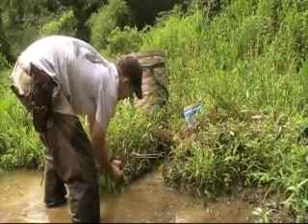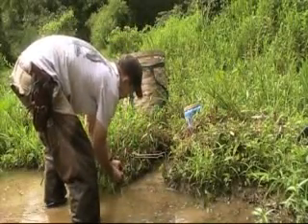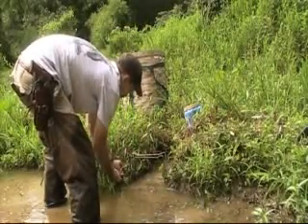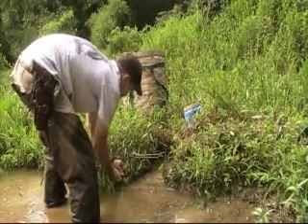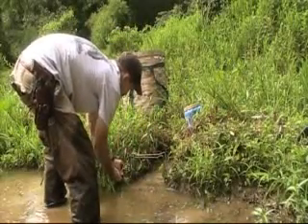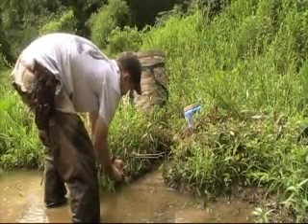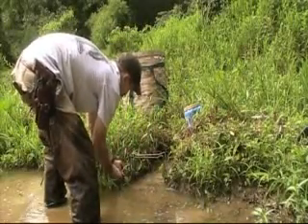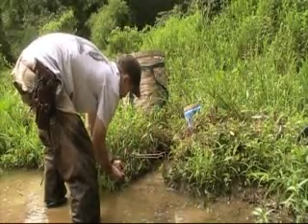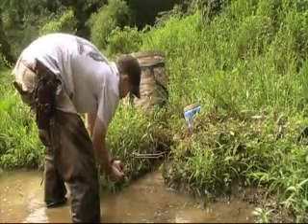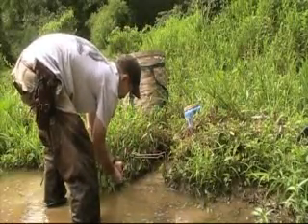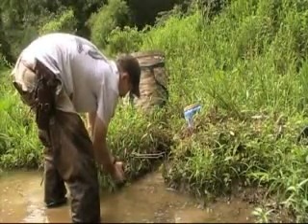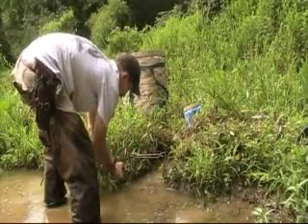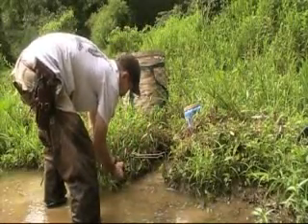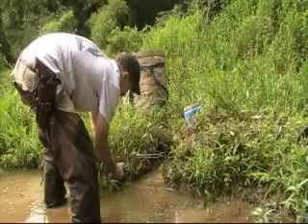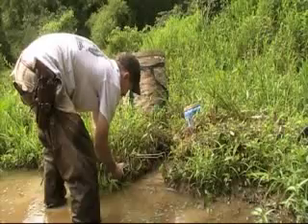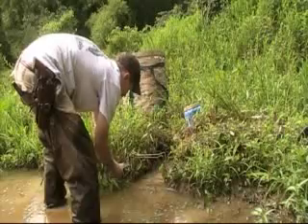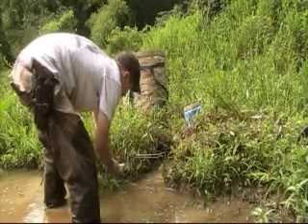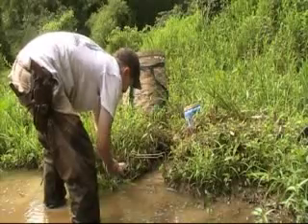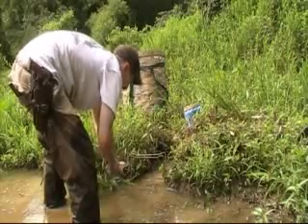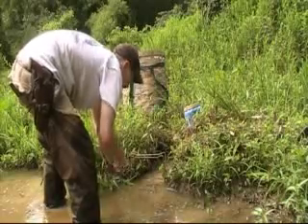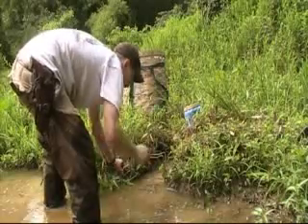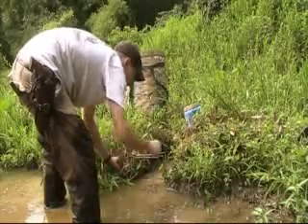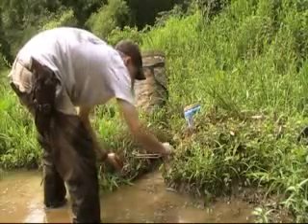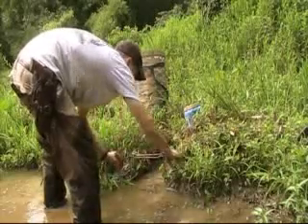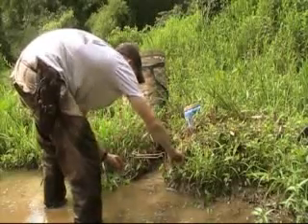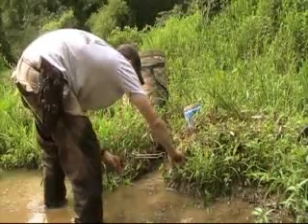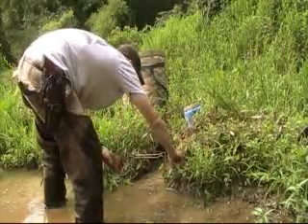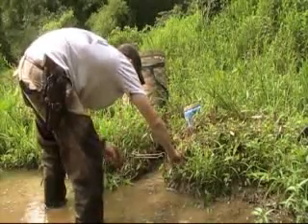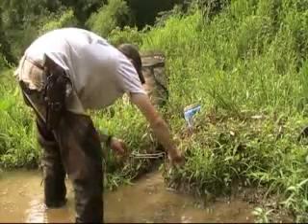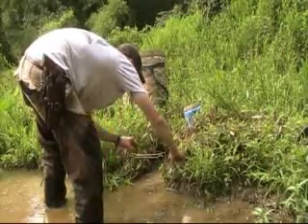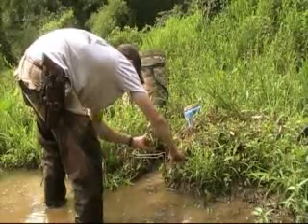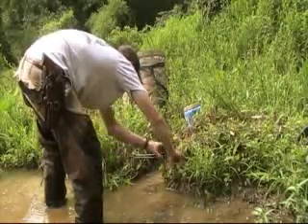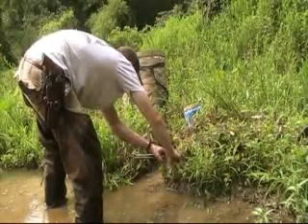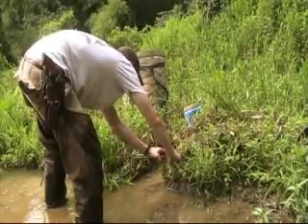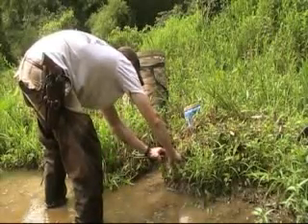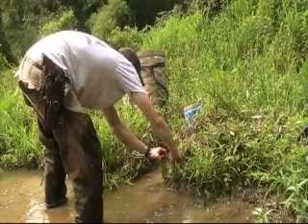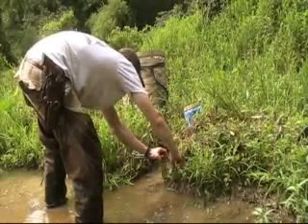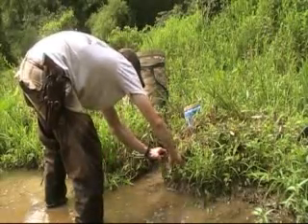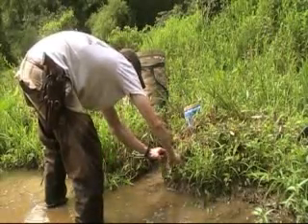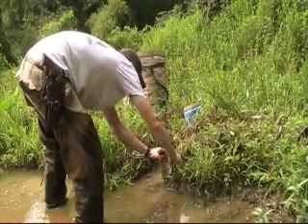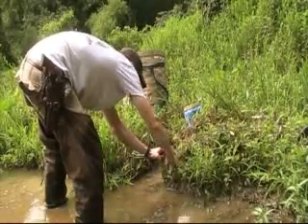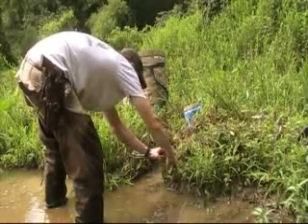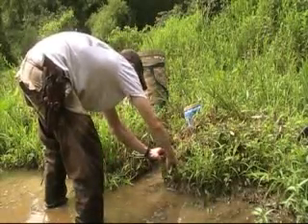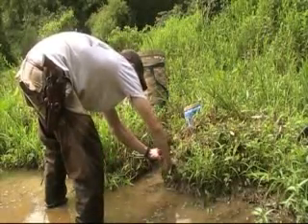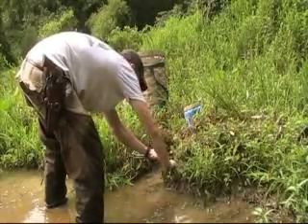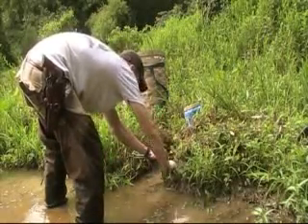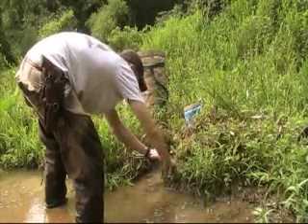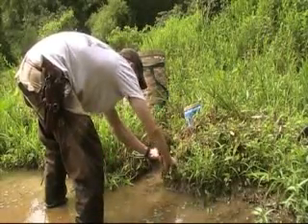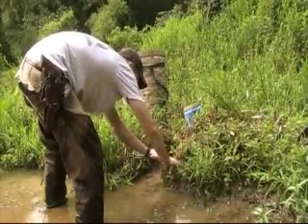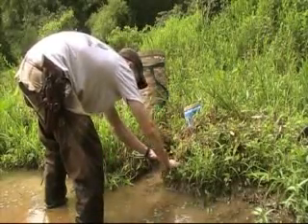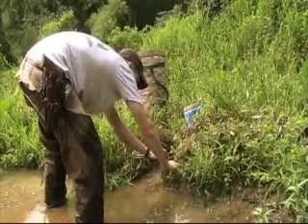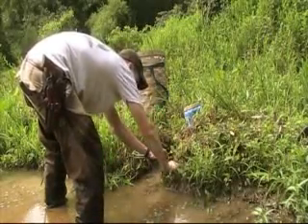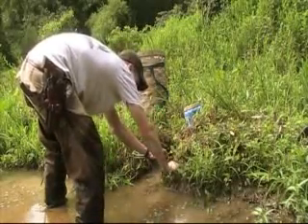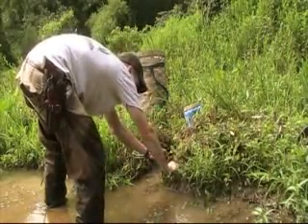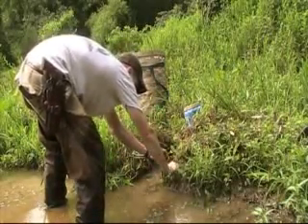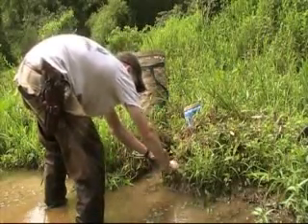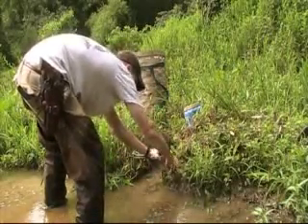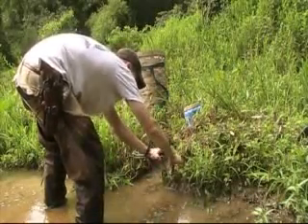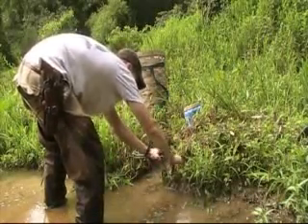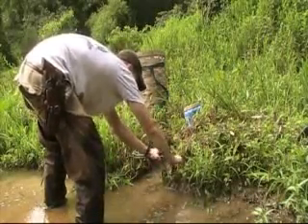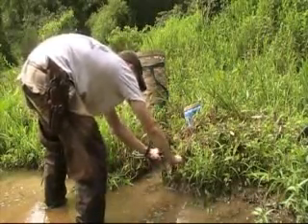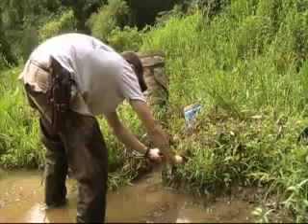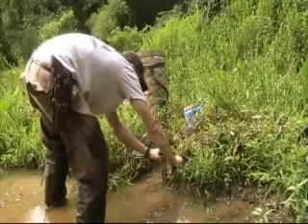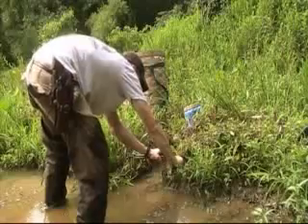It's a real simple set and it's actually one of my go-to sets for summertime beaver trapping.